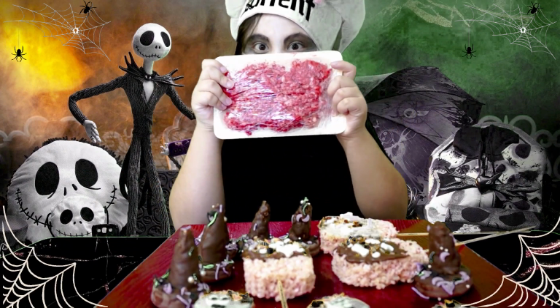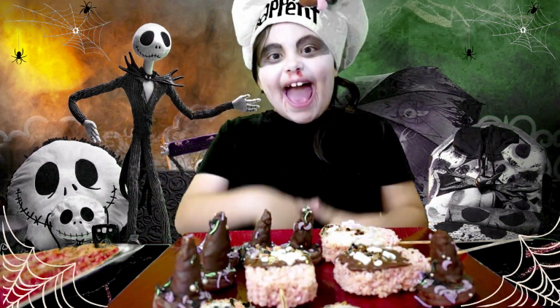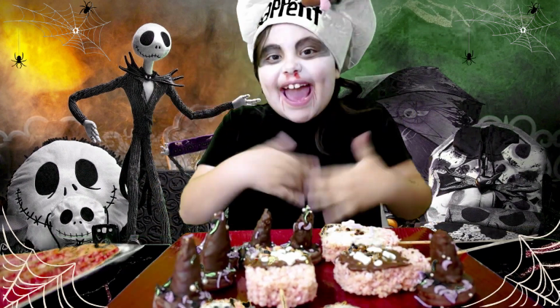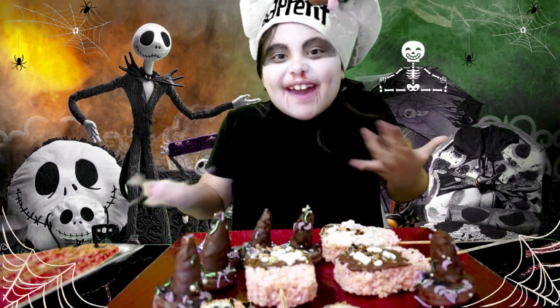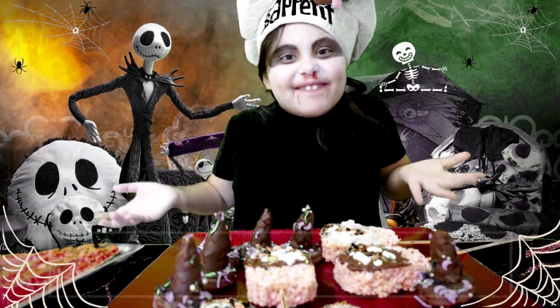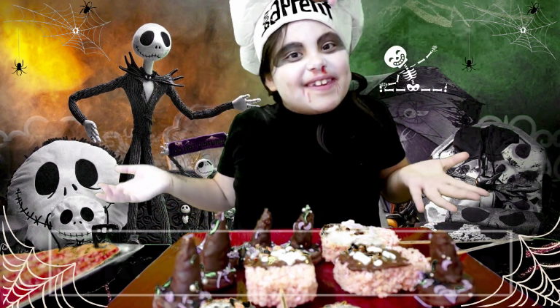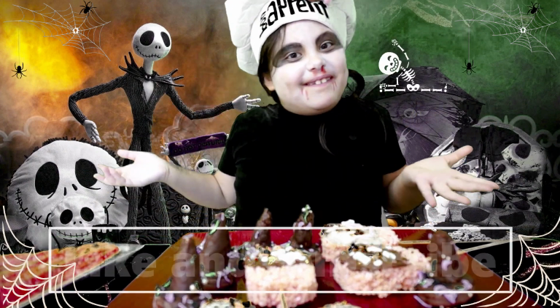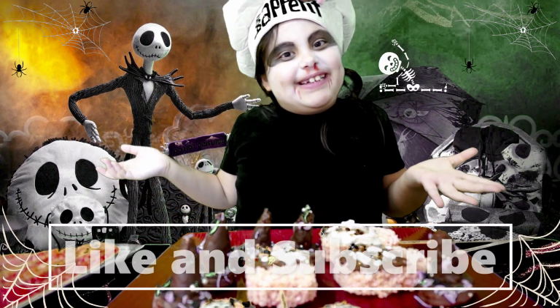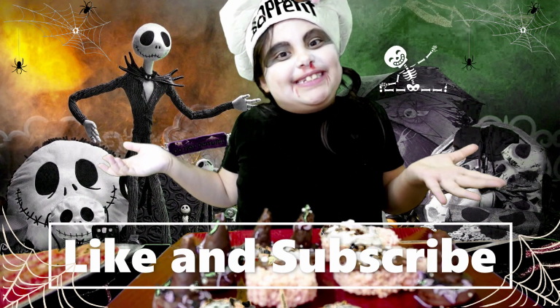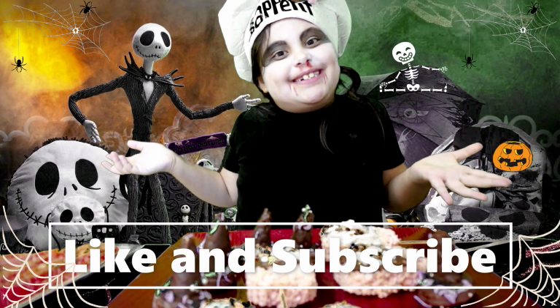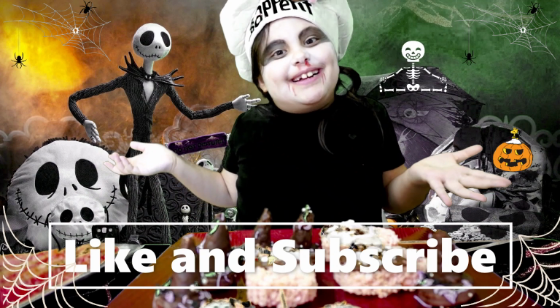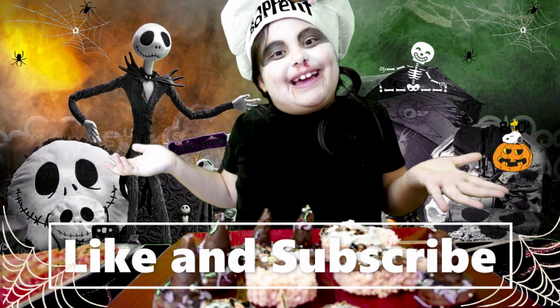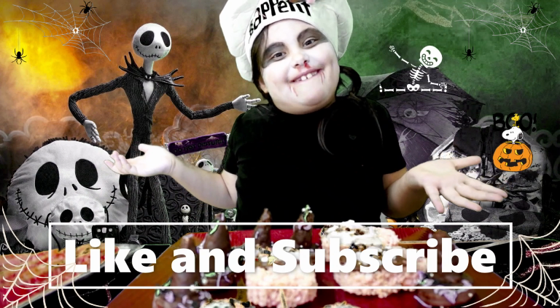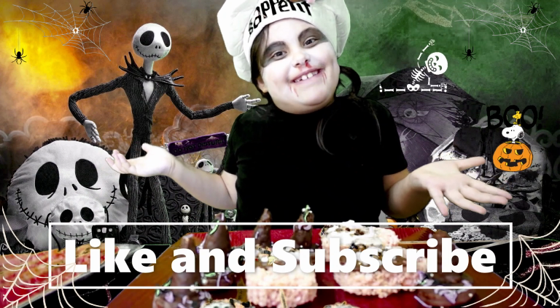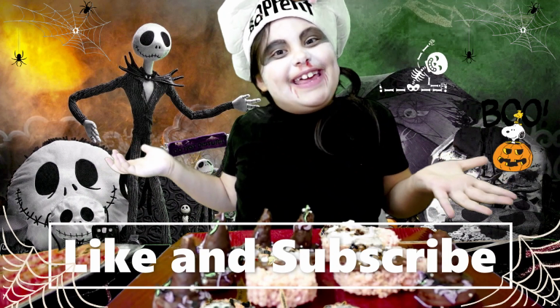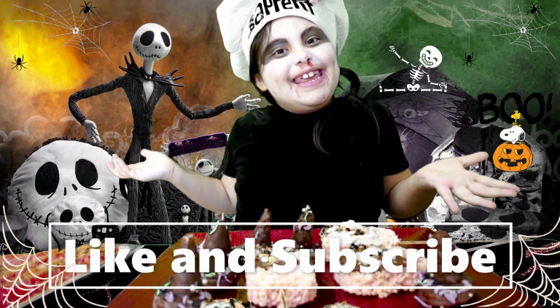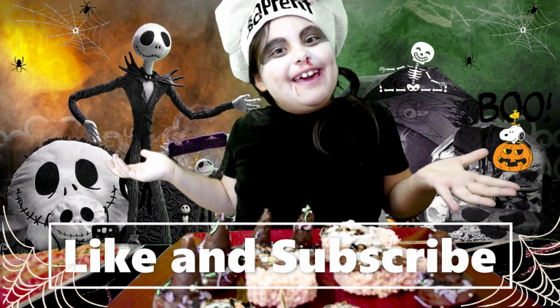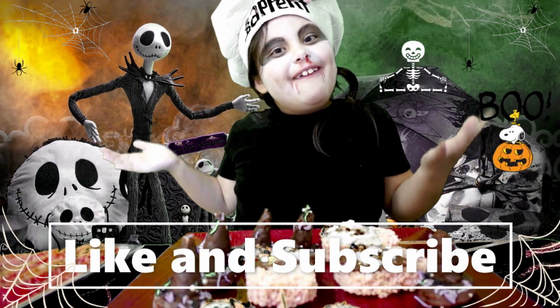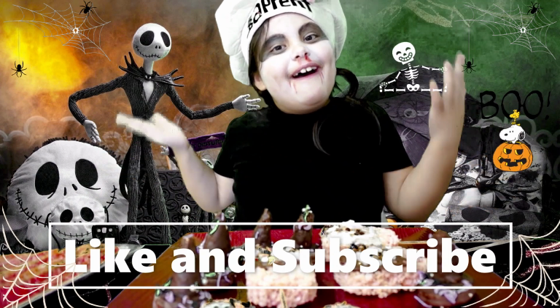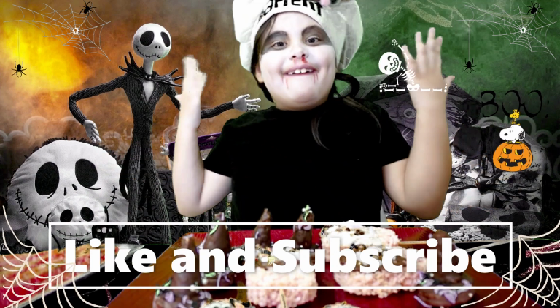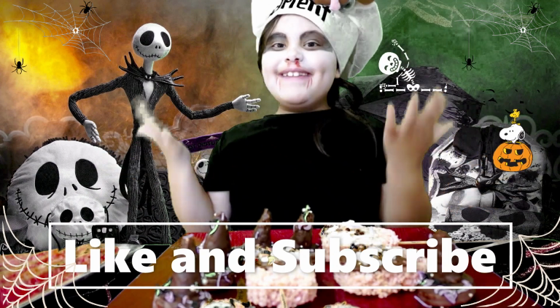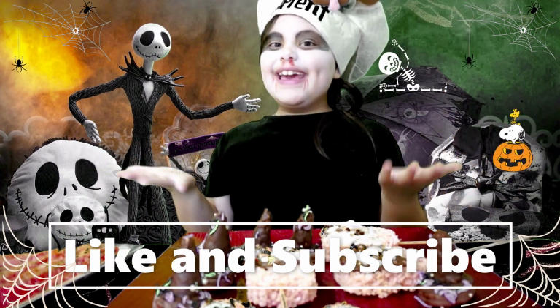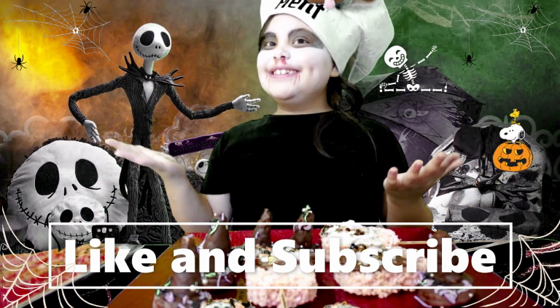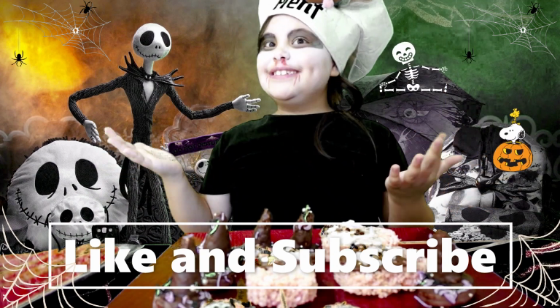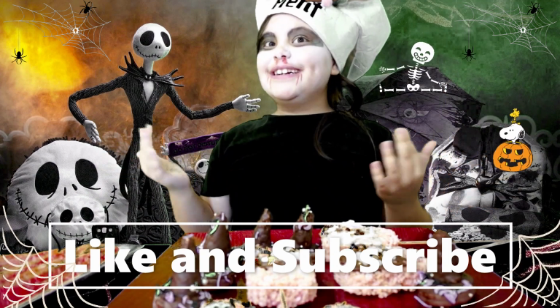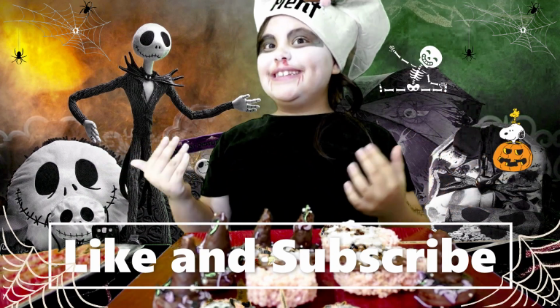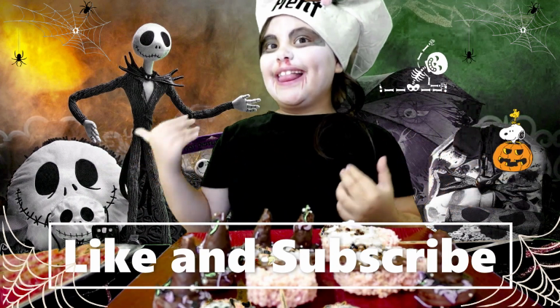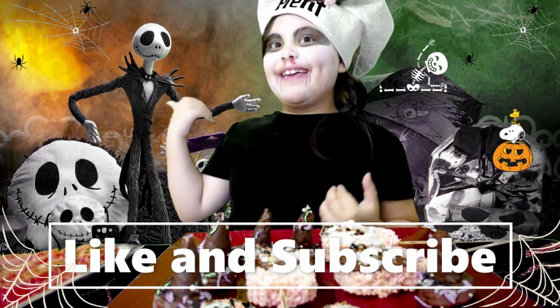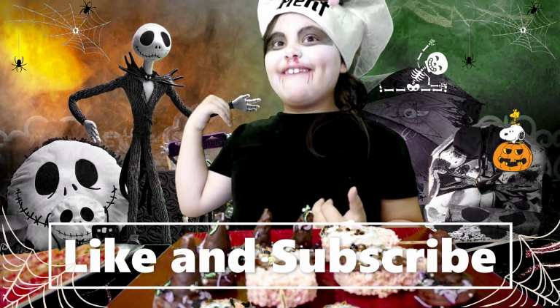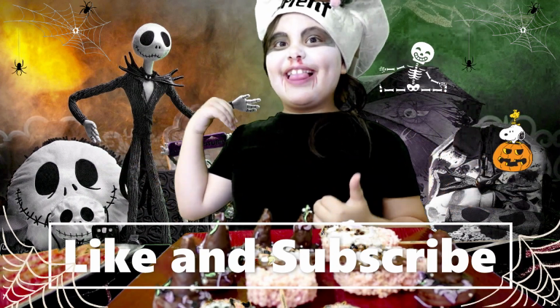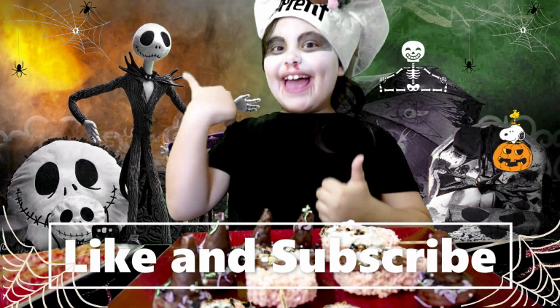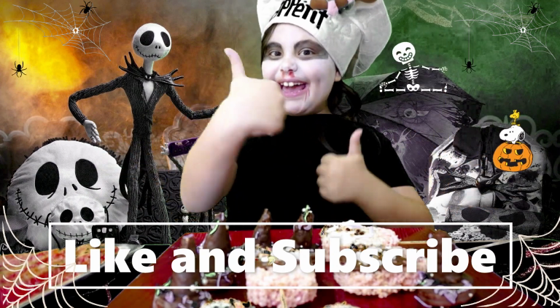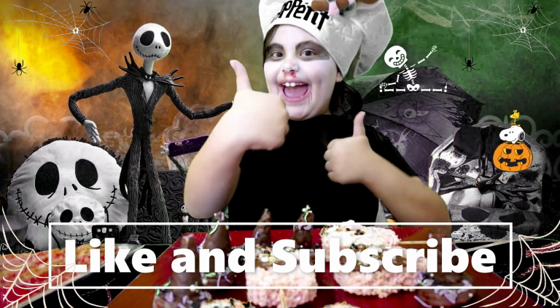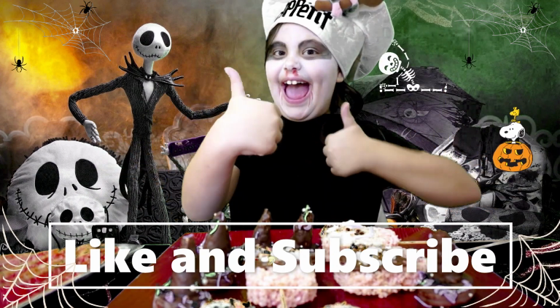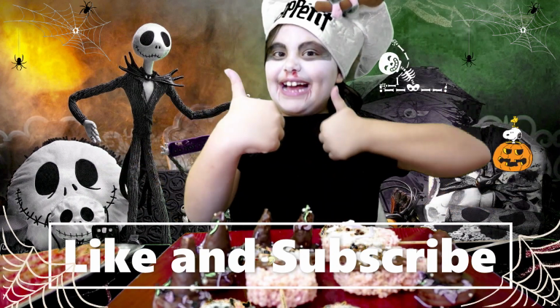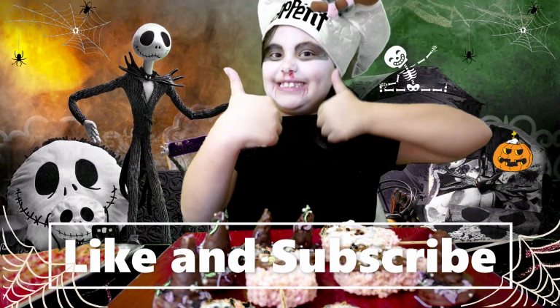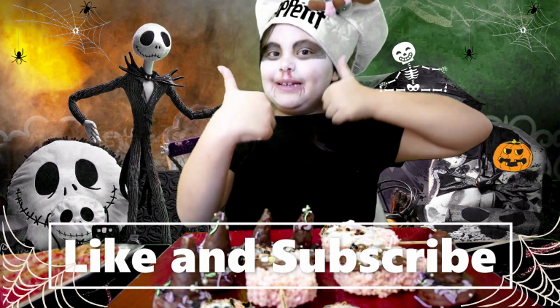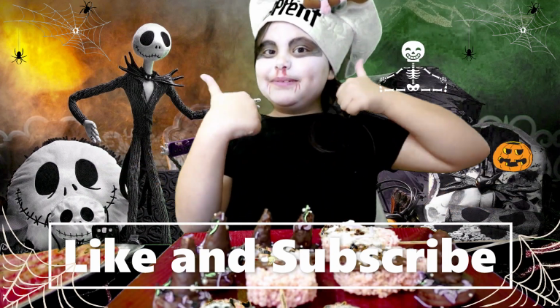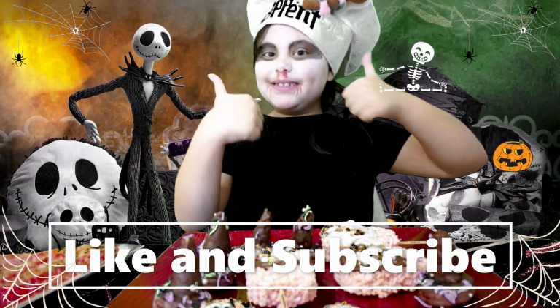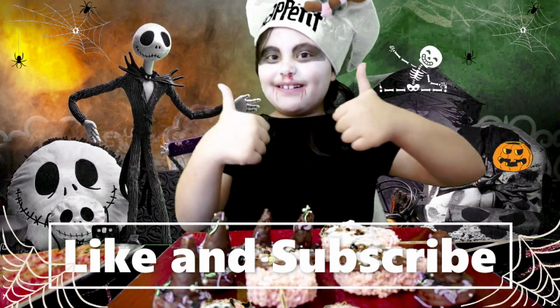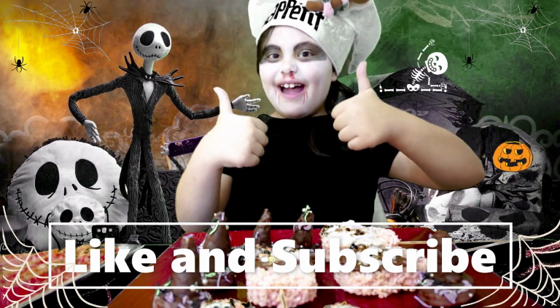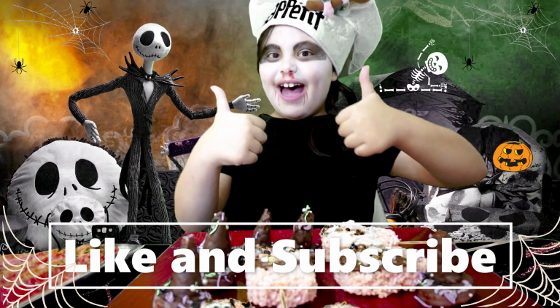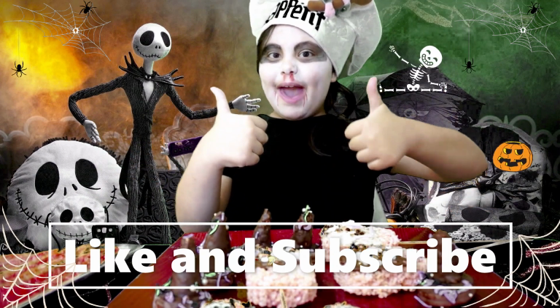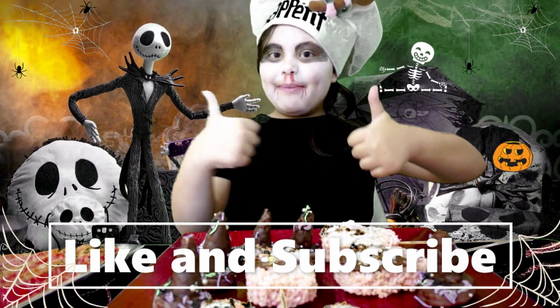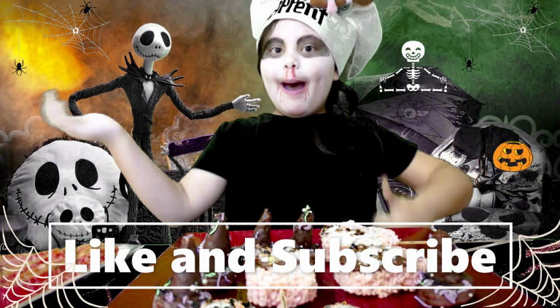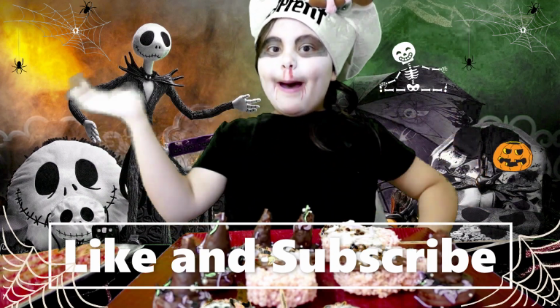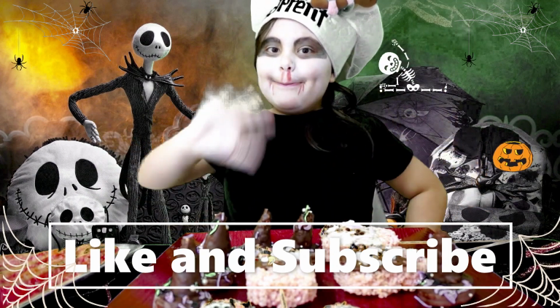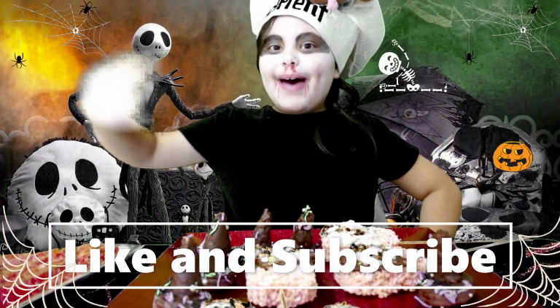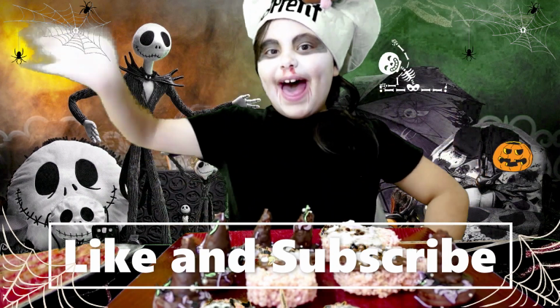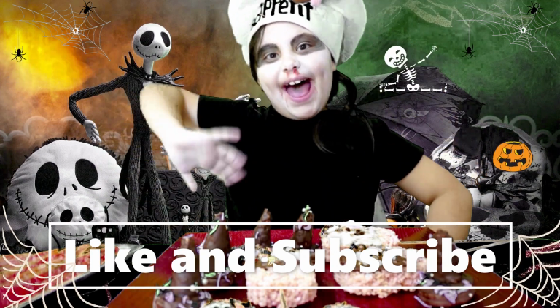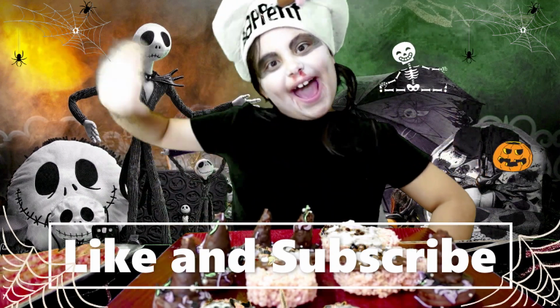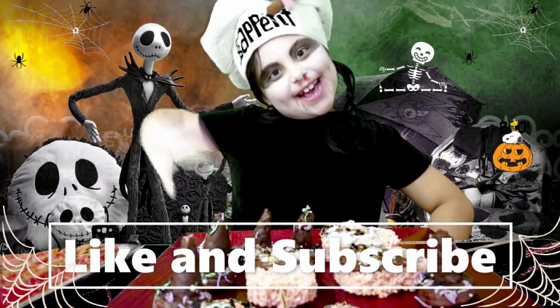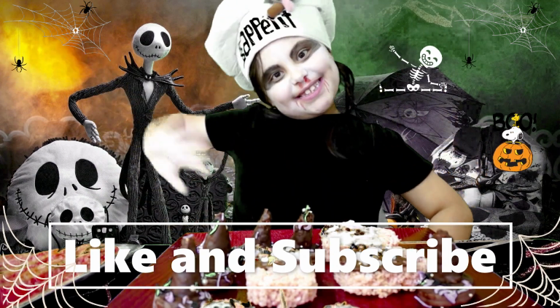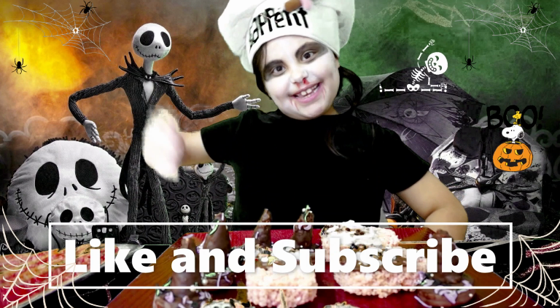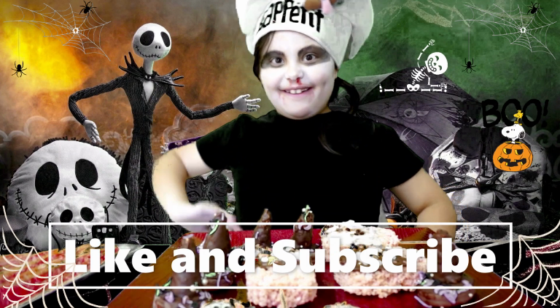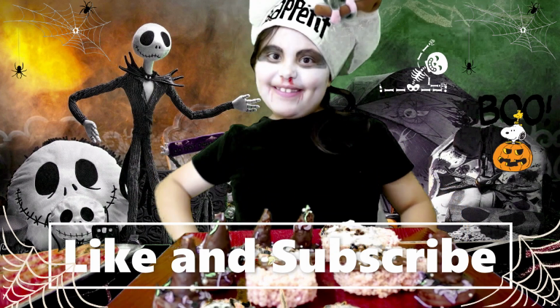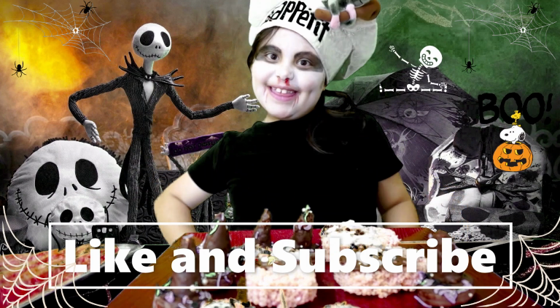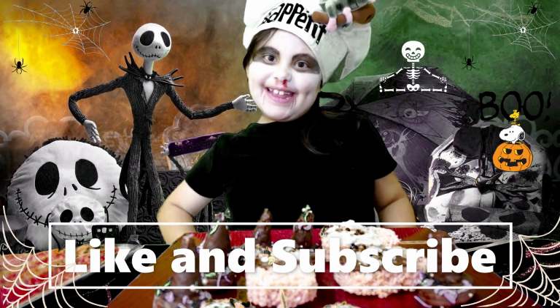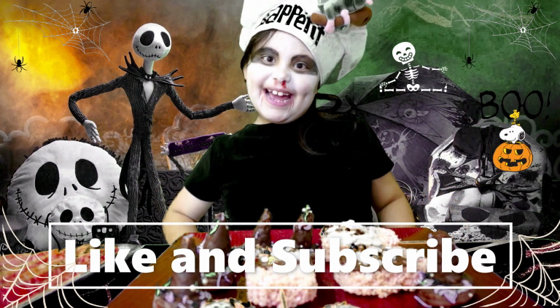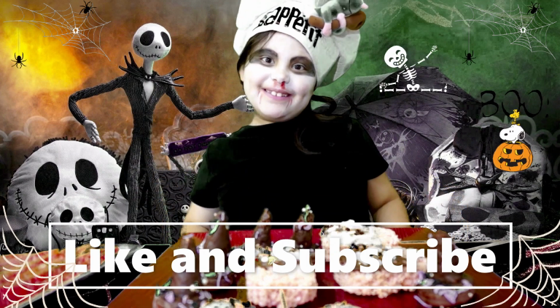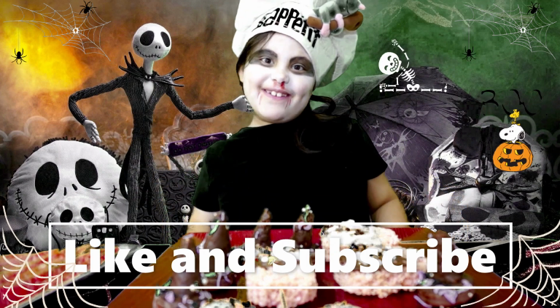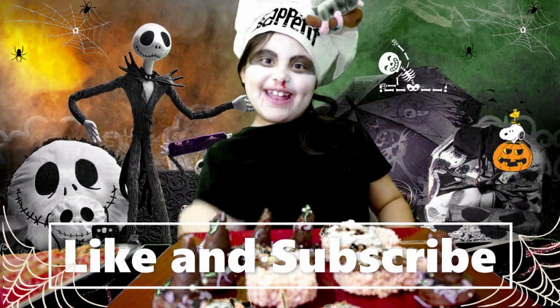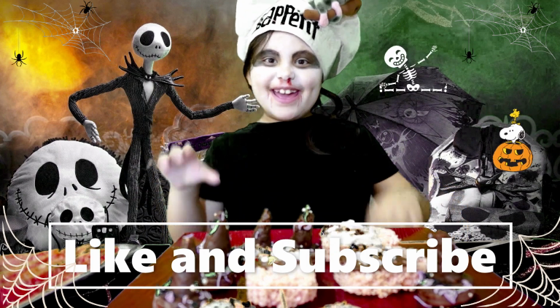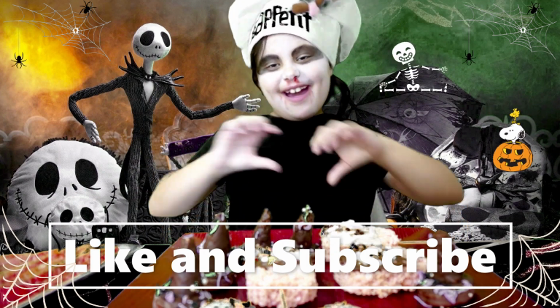If you enjoyed our video, make sure to leave a like and subscribe! Bye! See you in the next video!